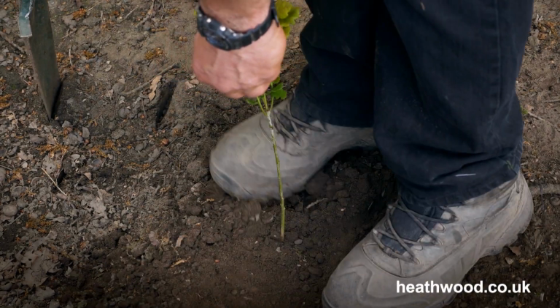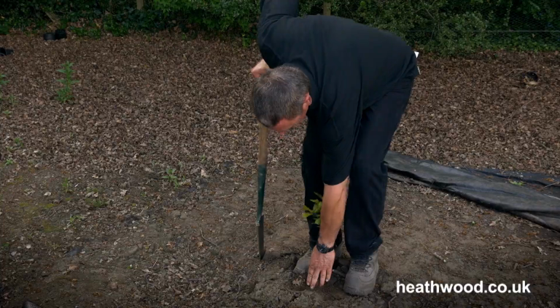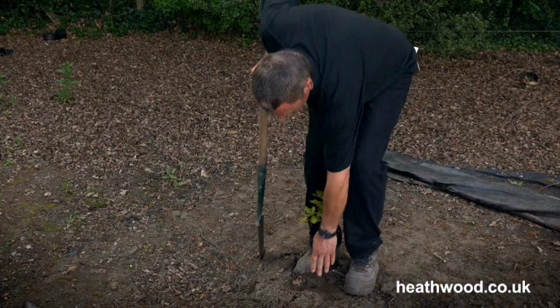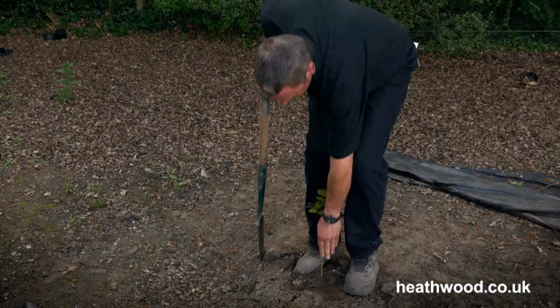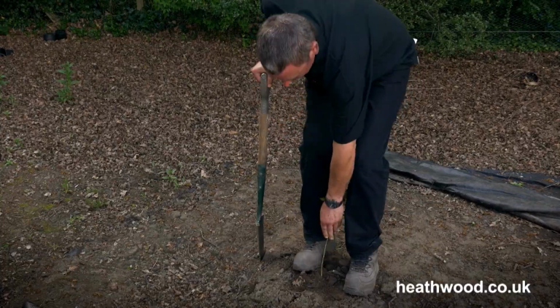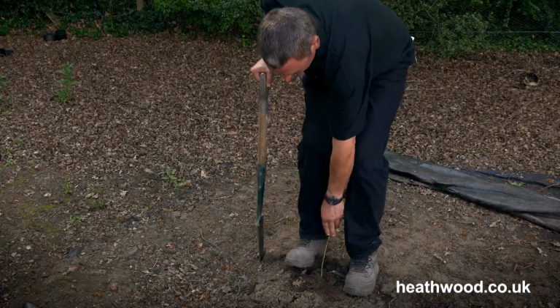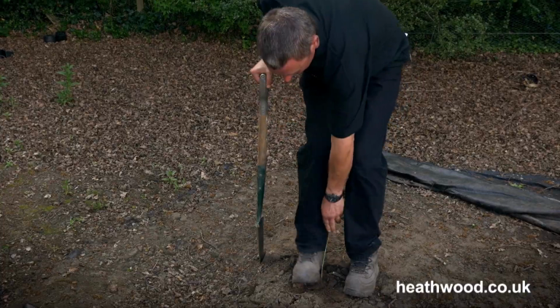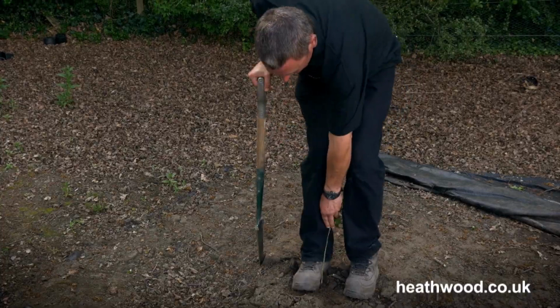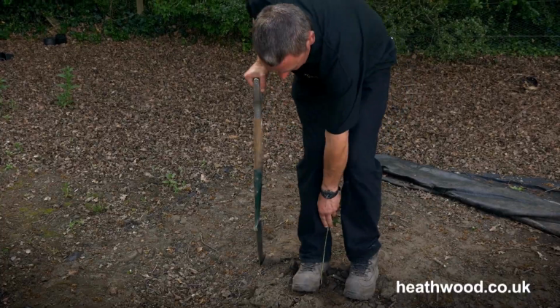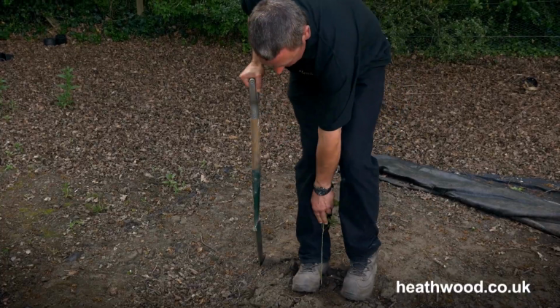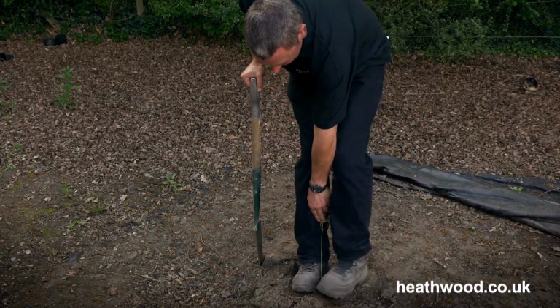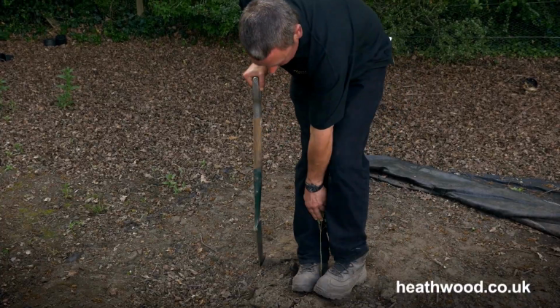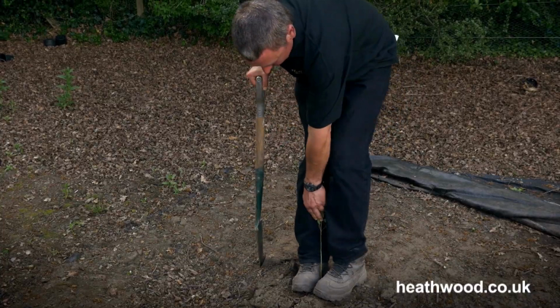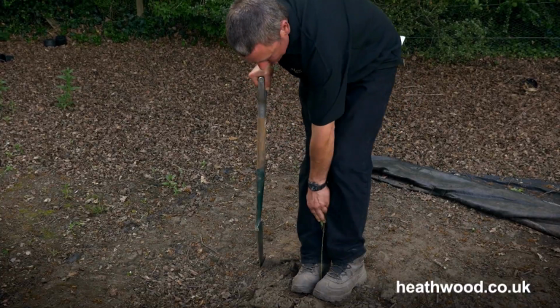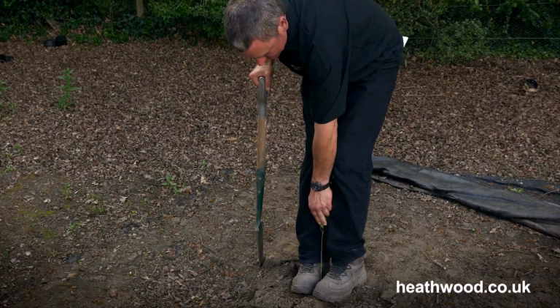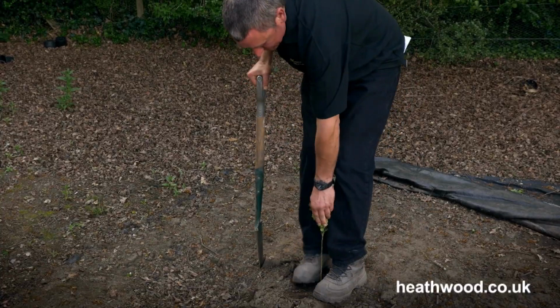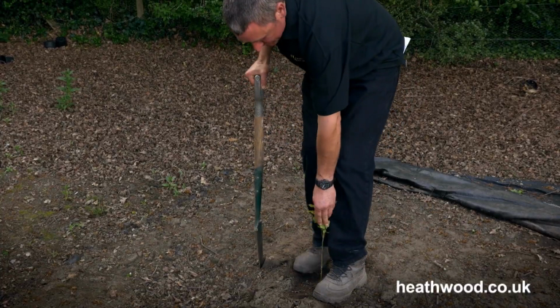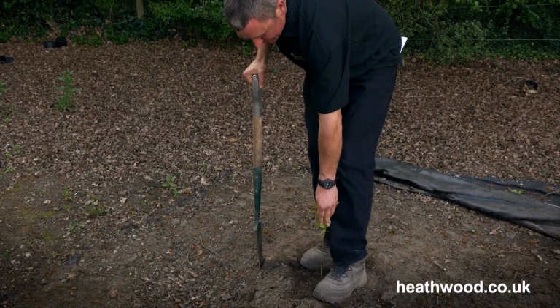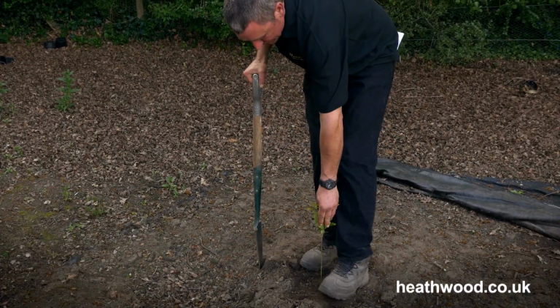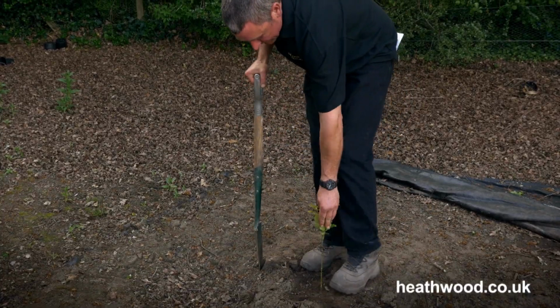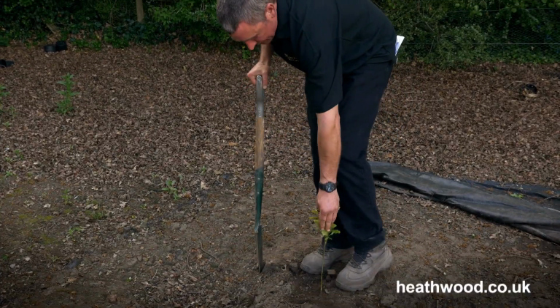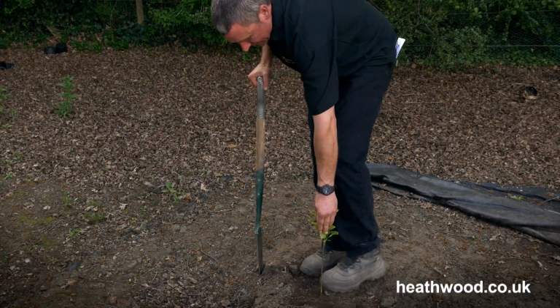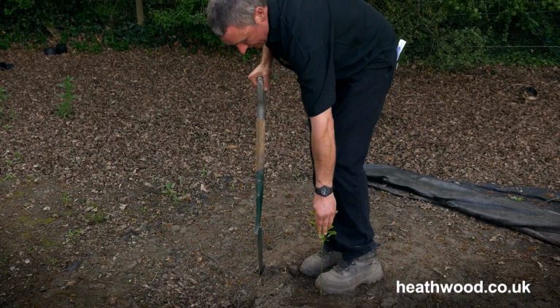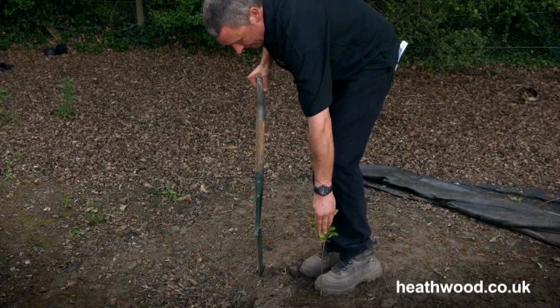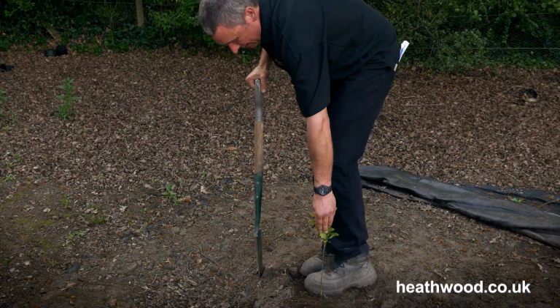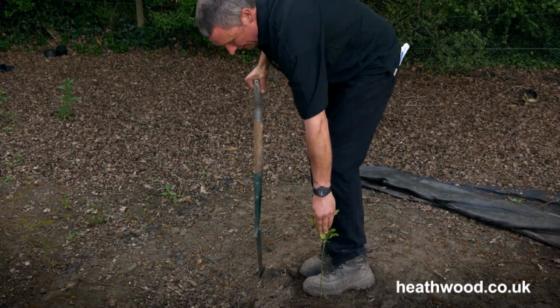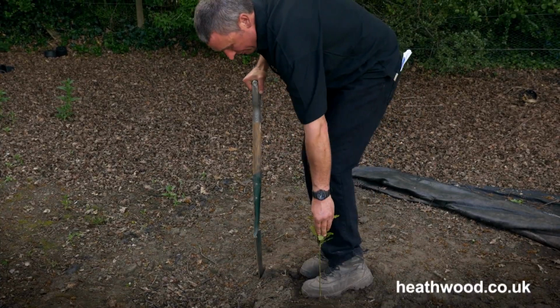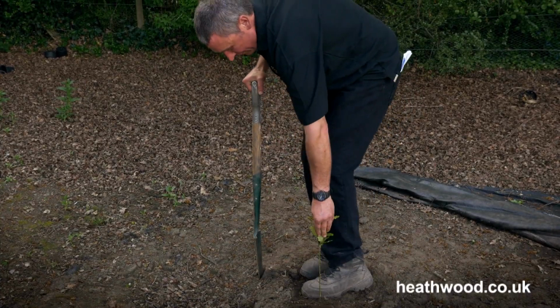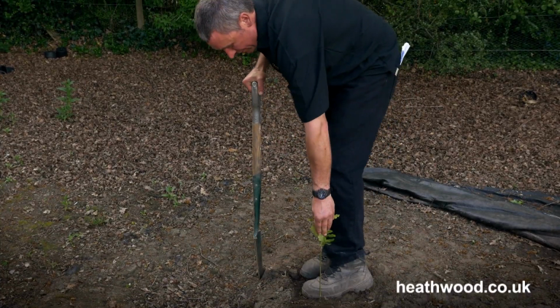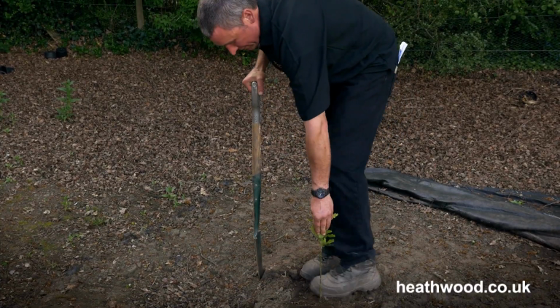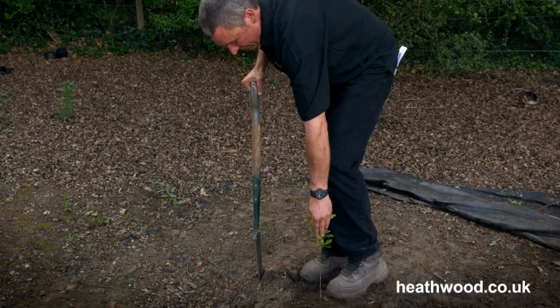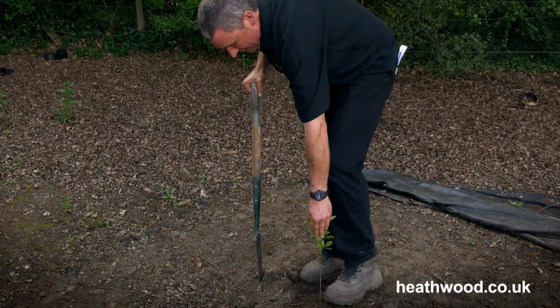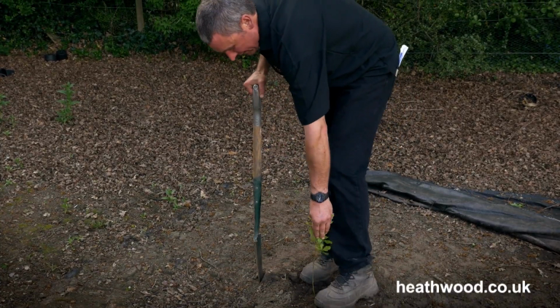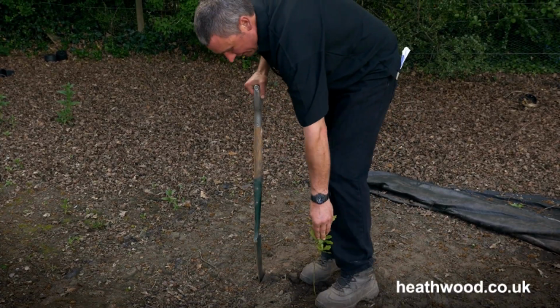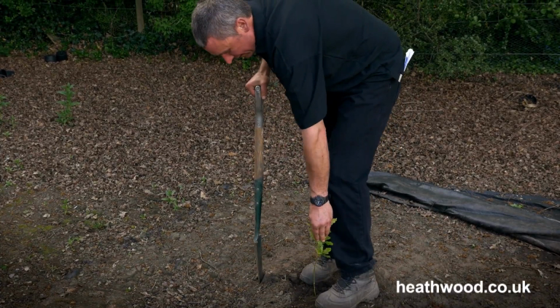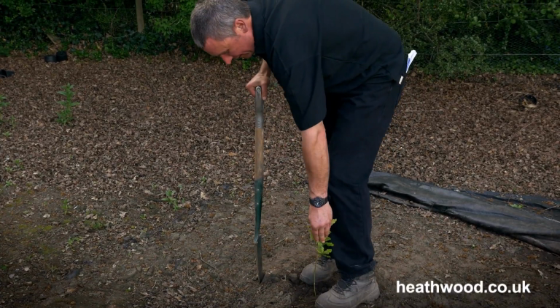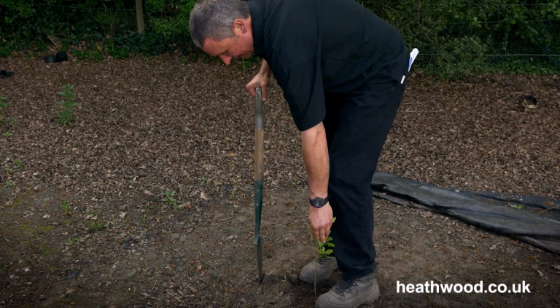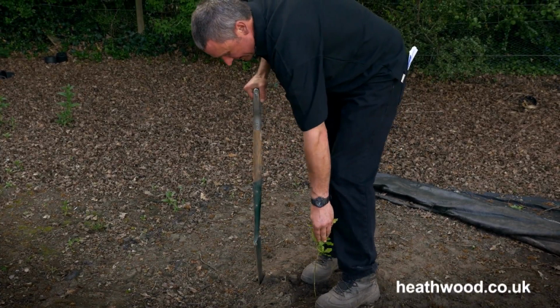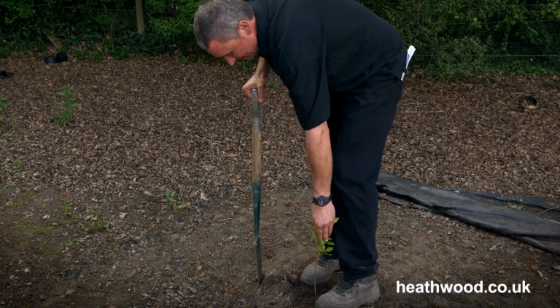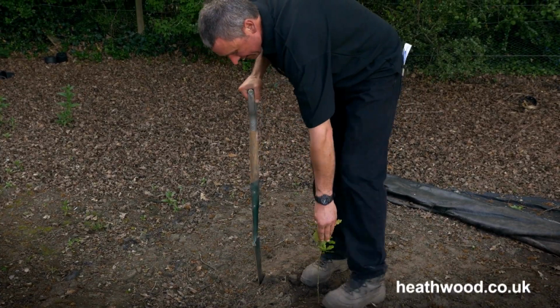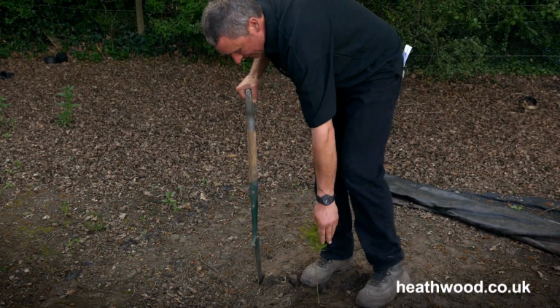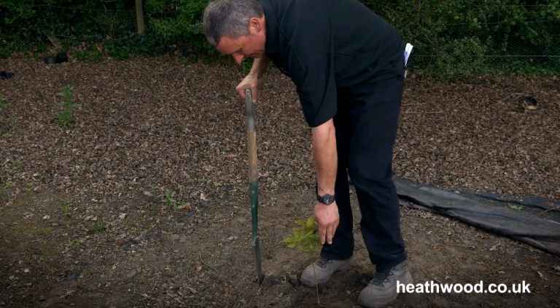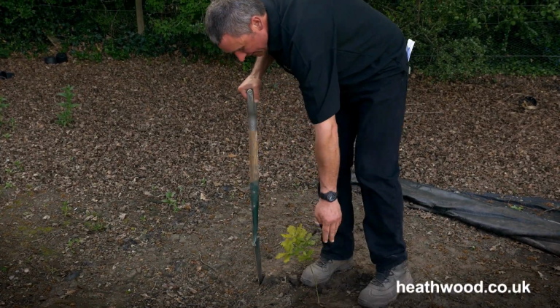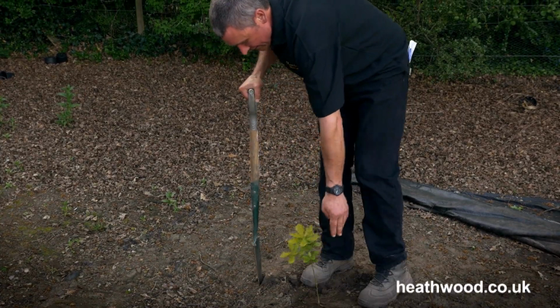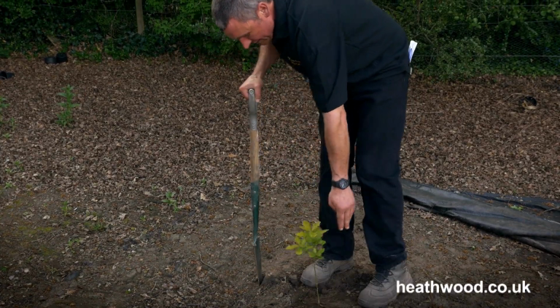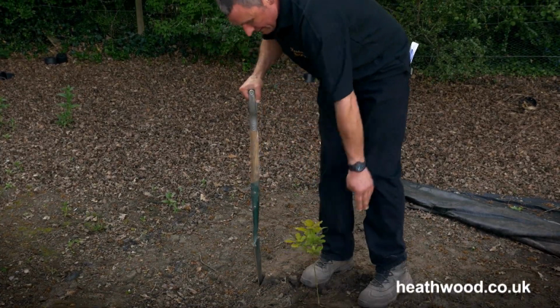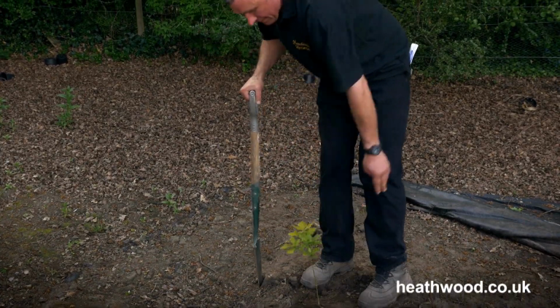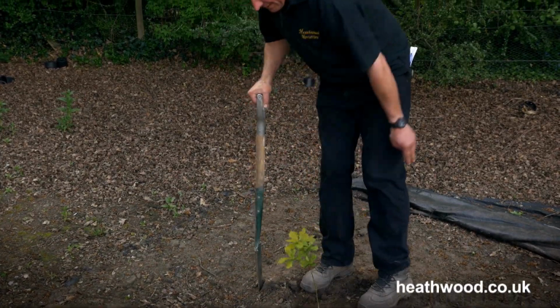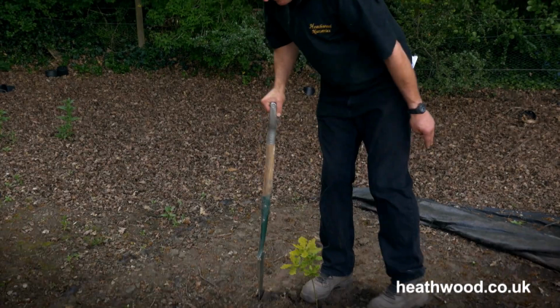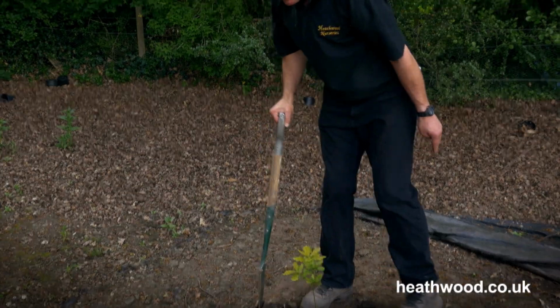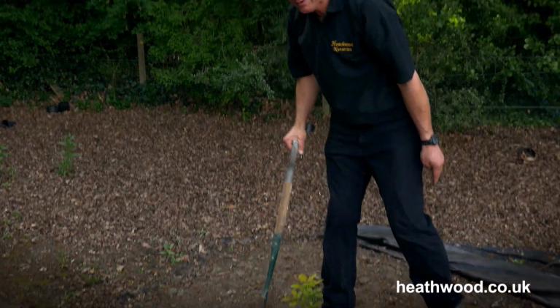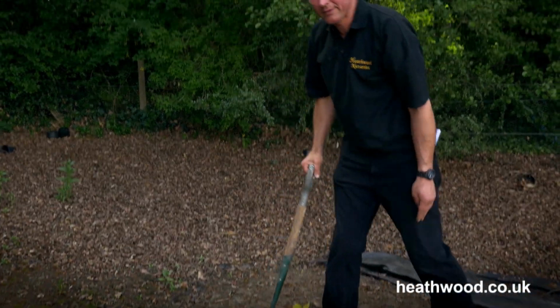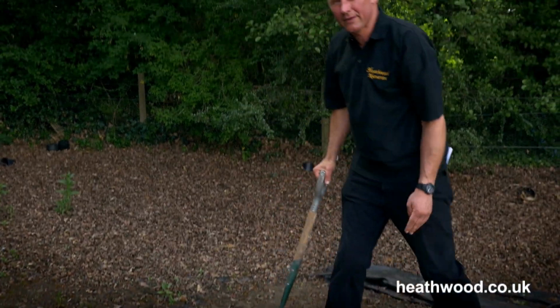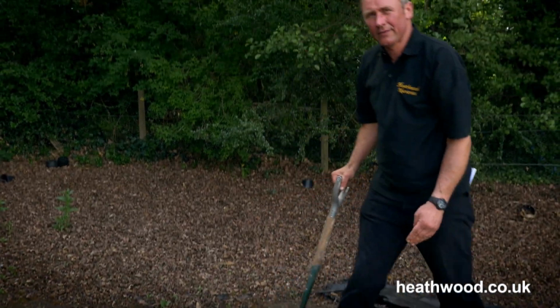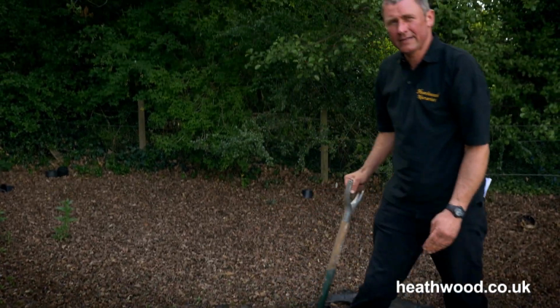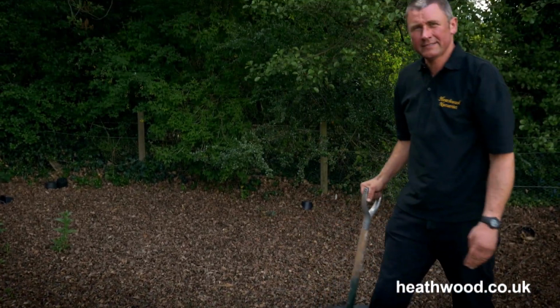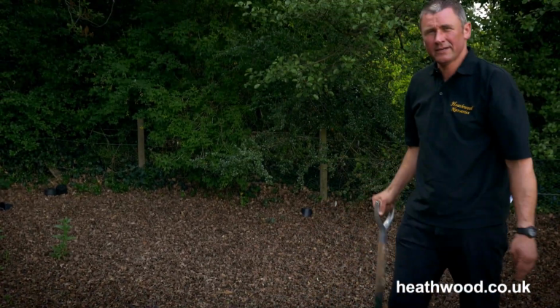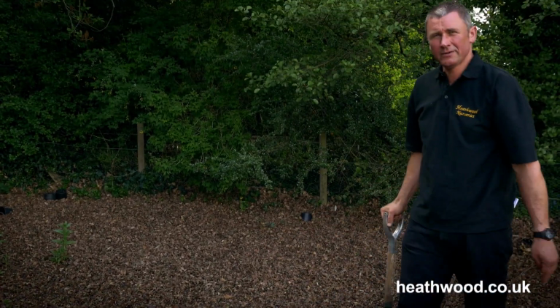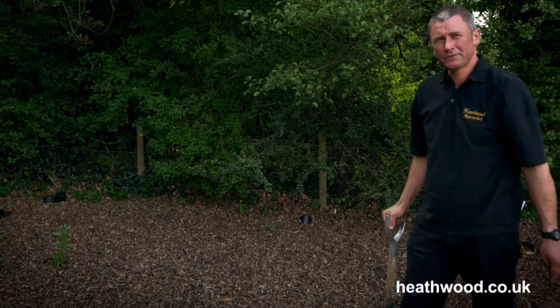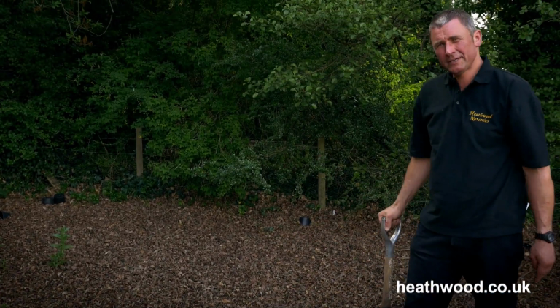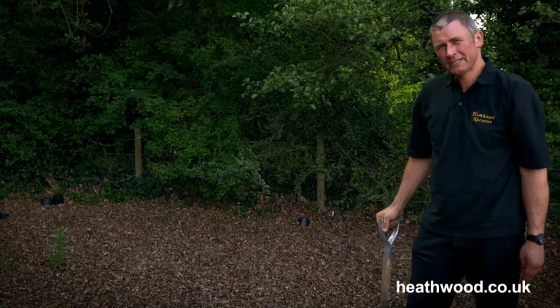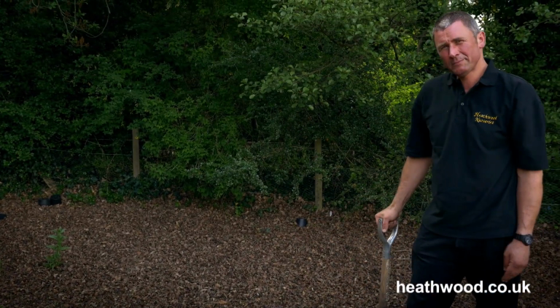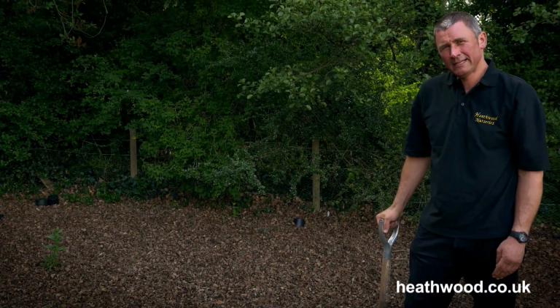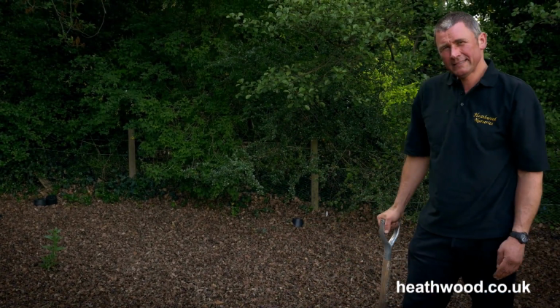Make sure the top of the cell is just underneath the surface of the soil. Plant it reasonably straight and firm it round like that — and there we go, the oak tree is planted.